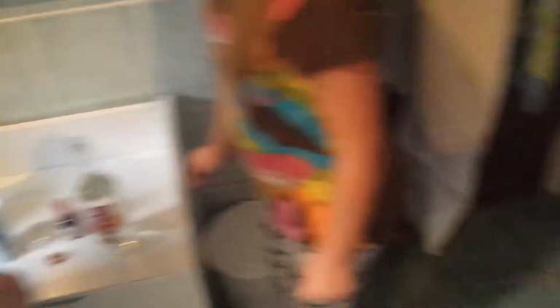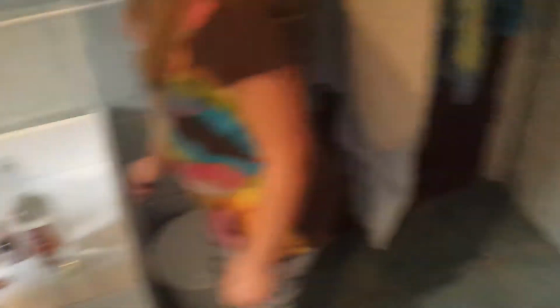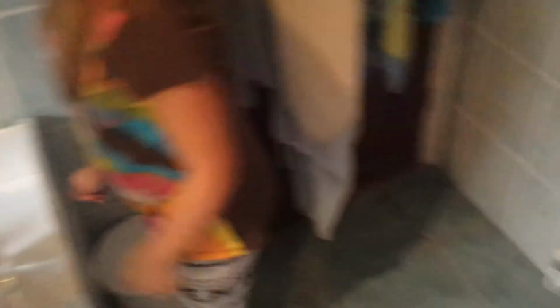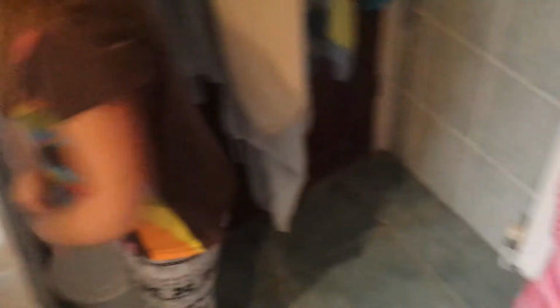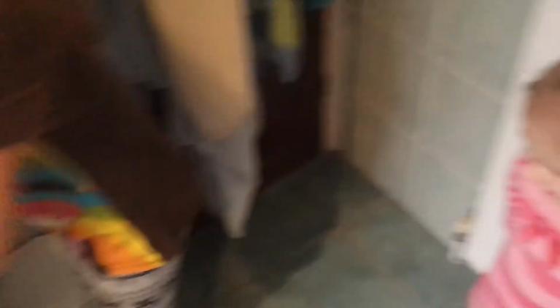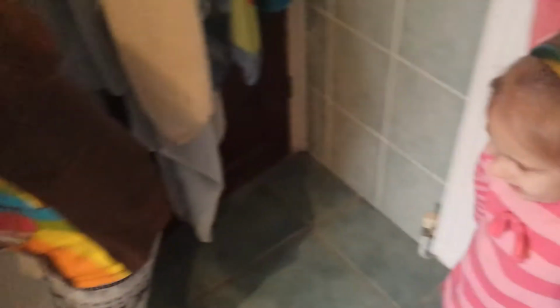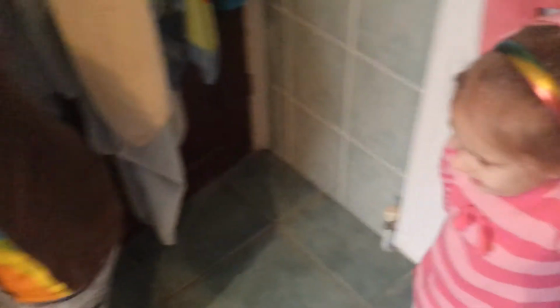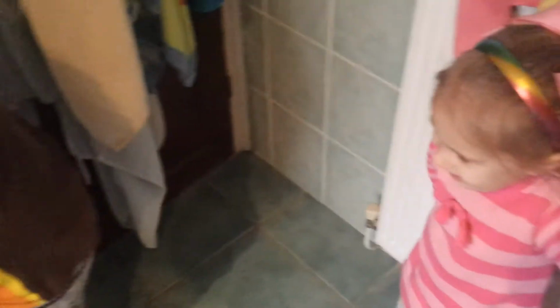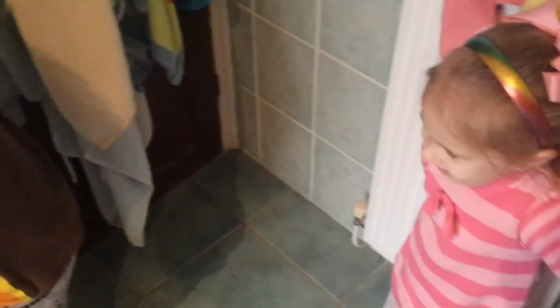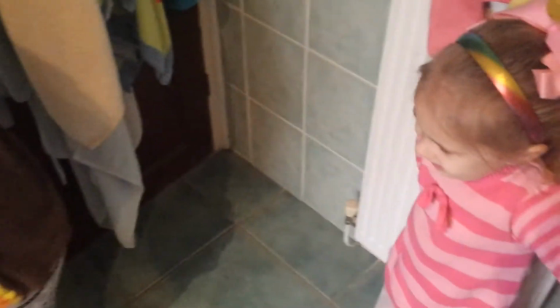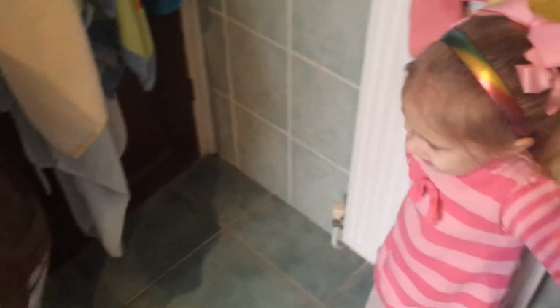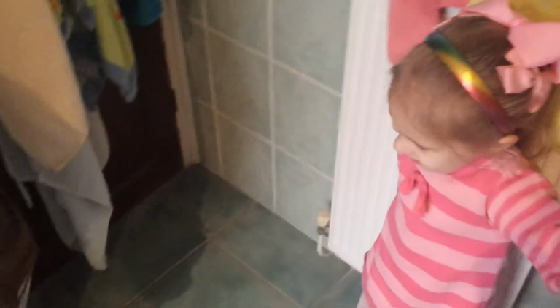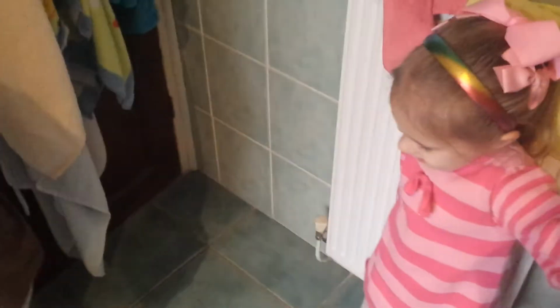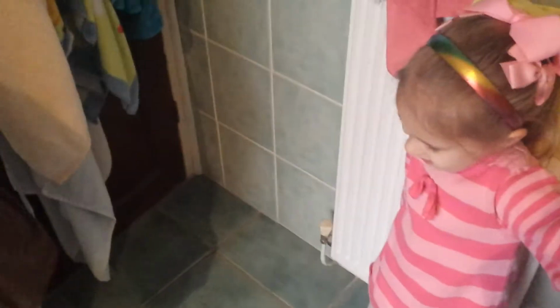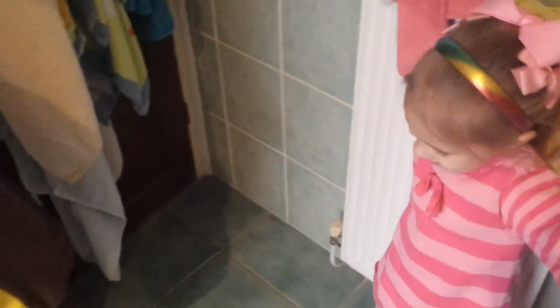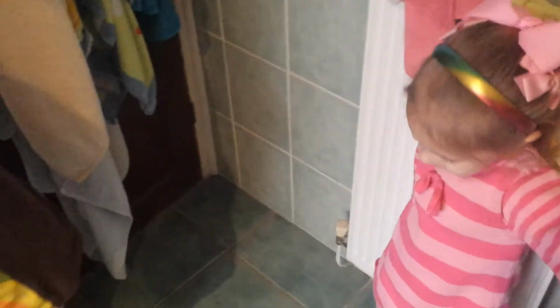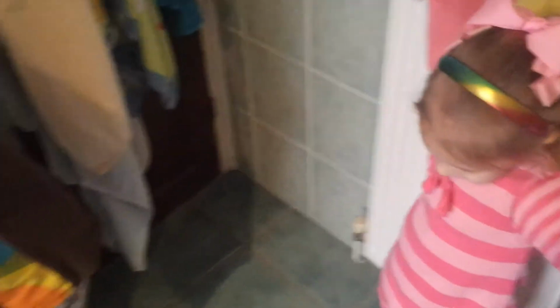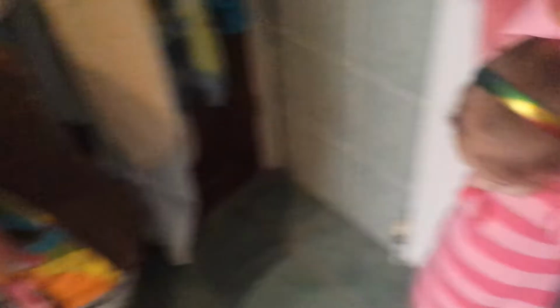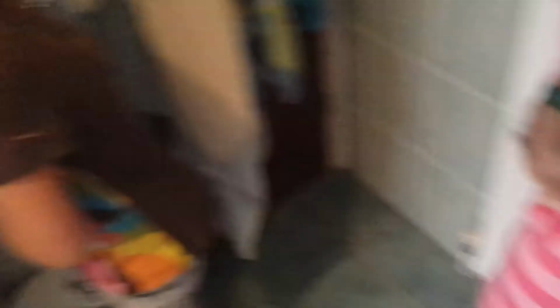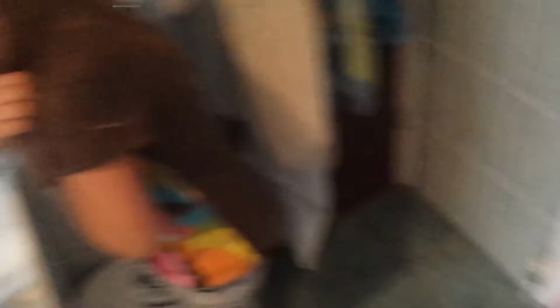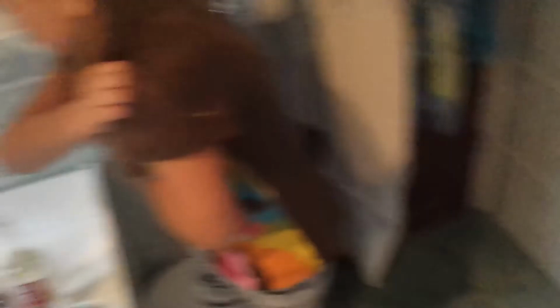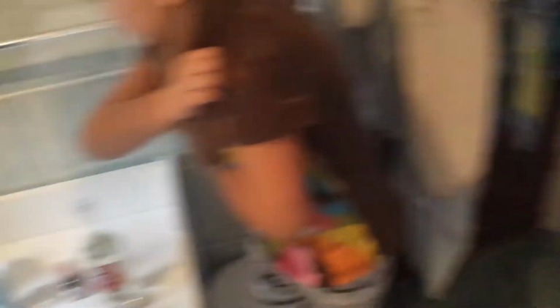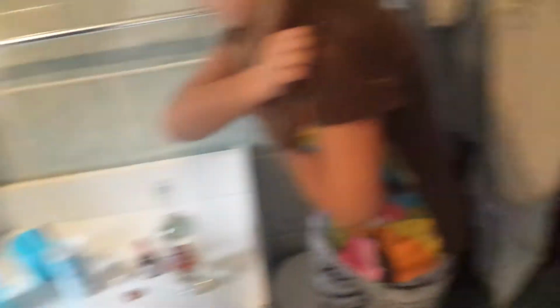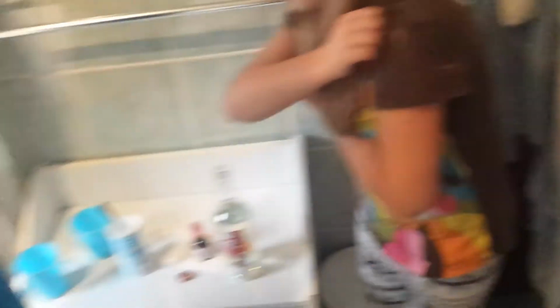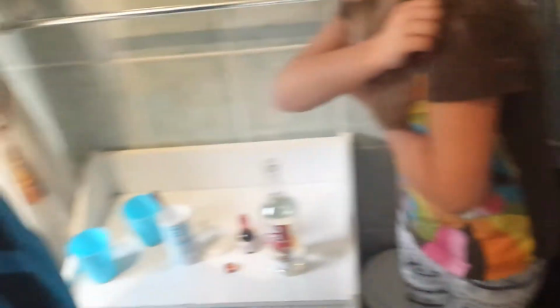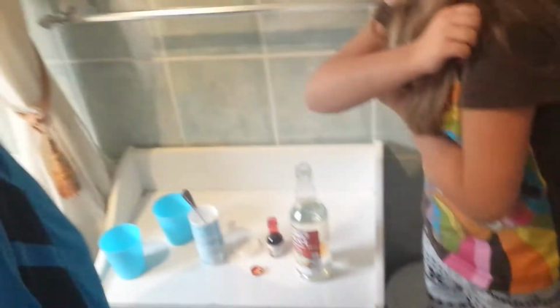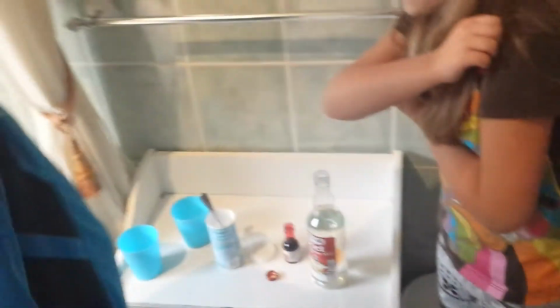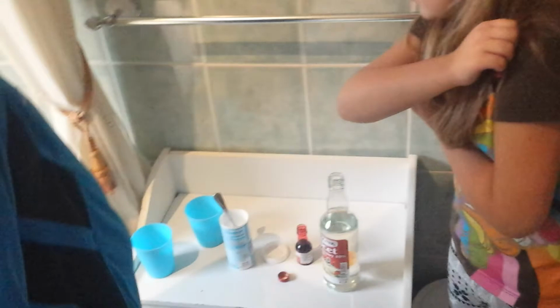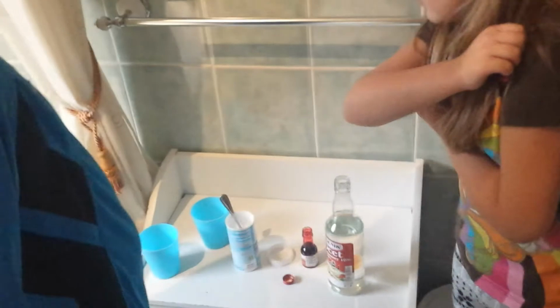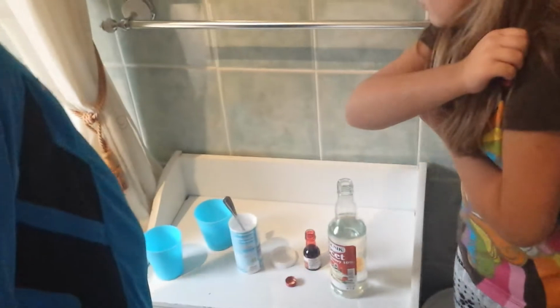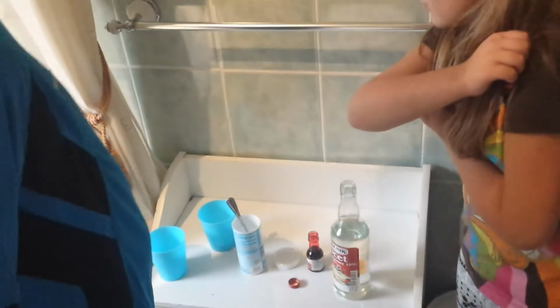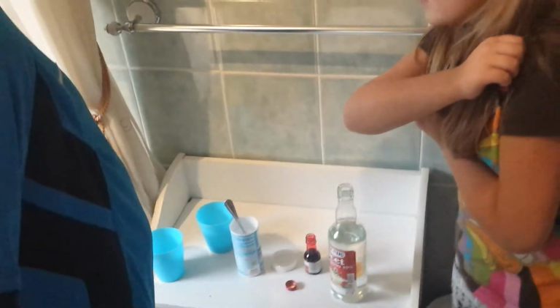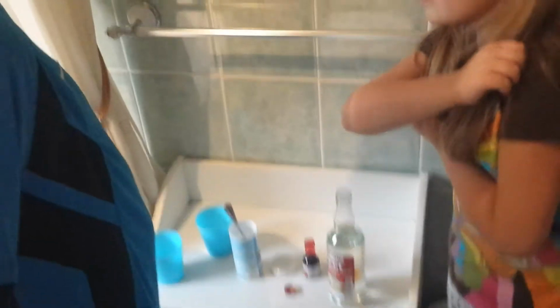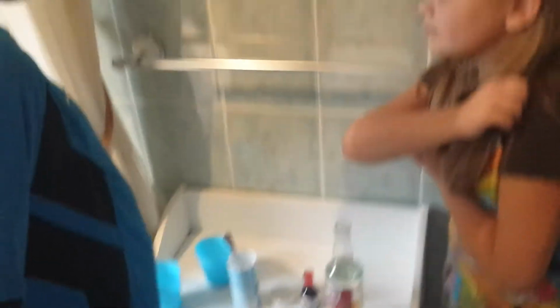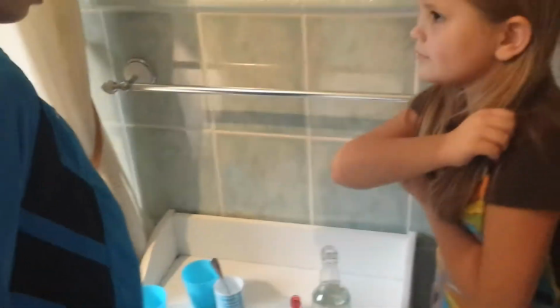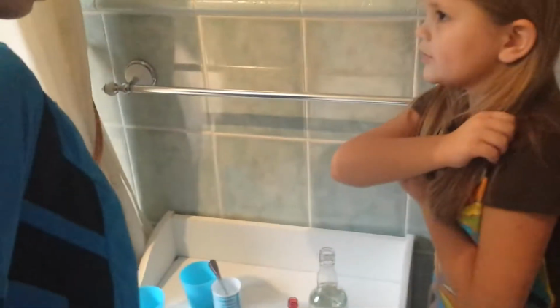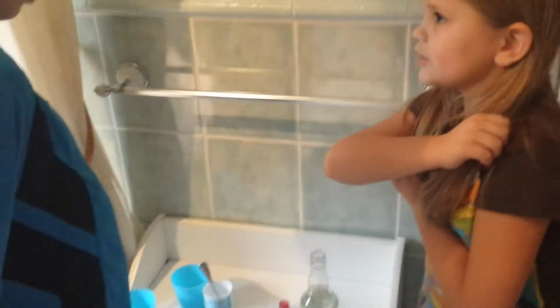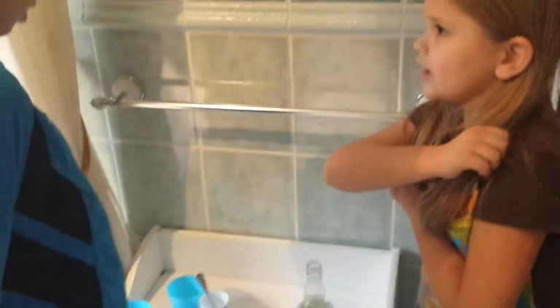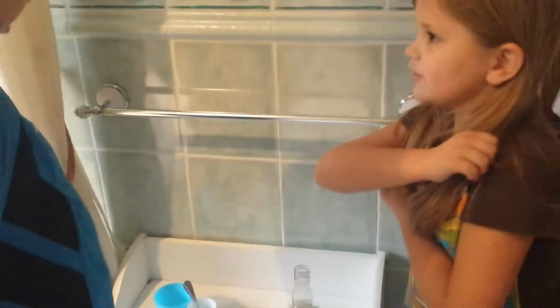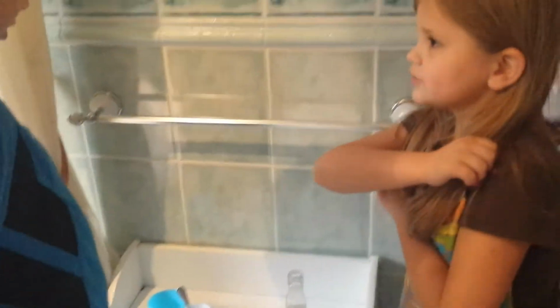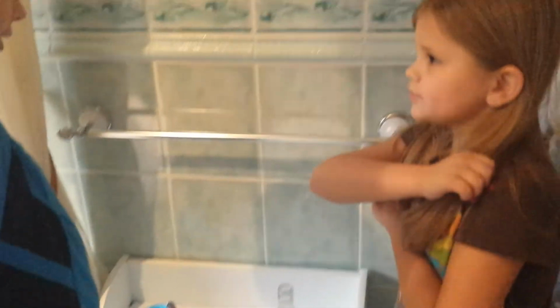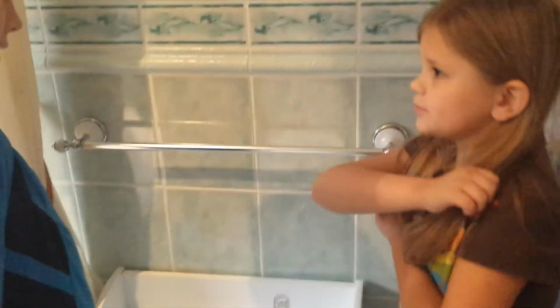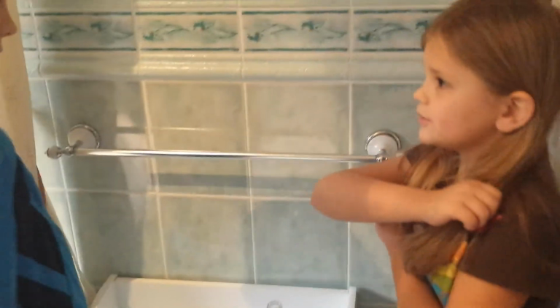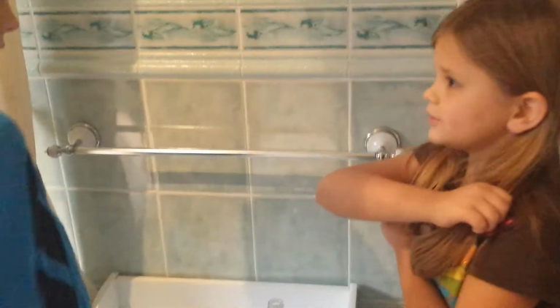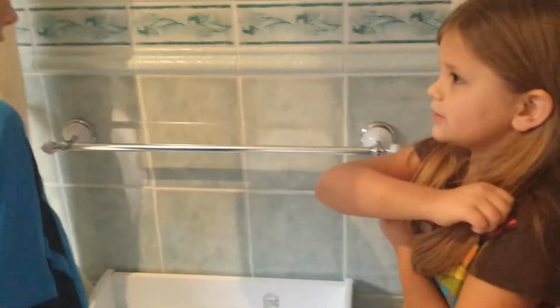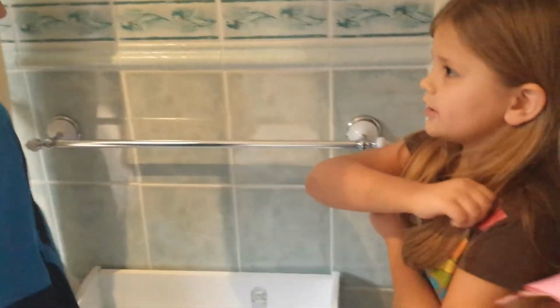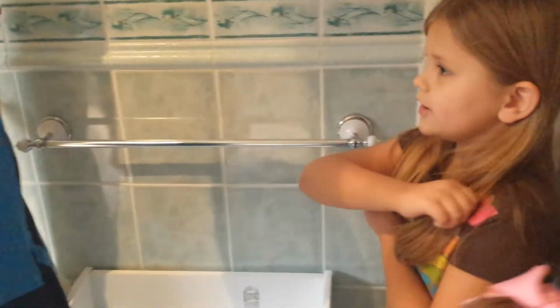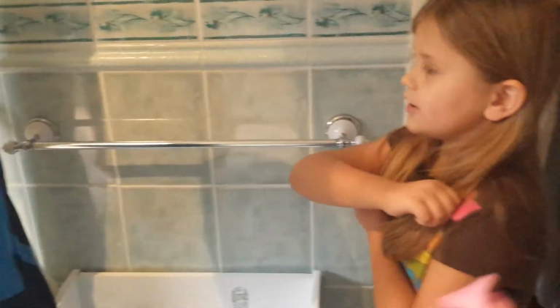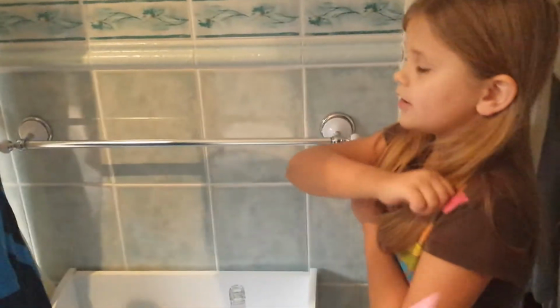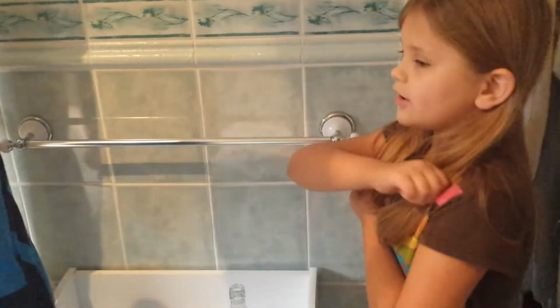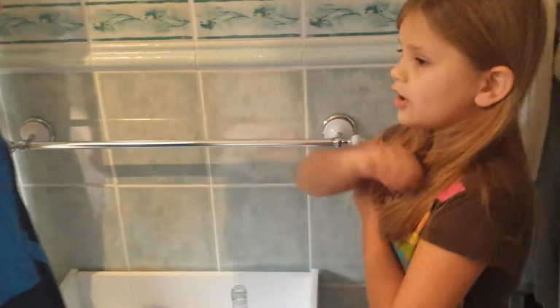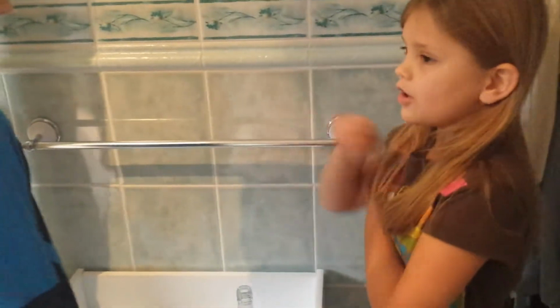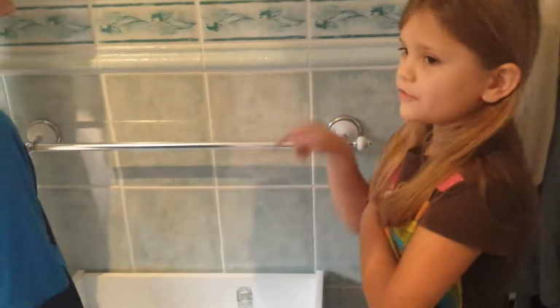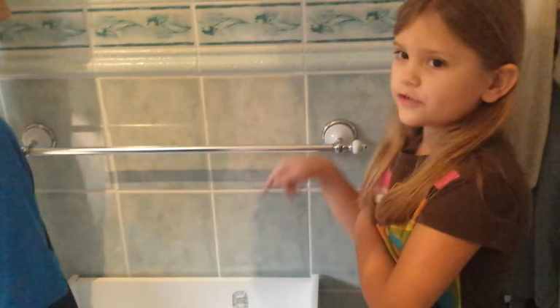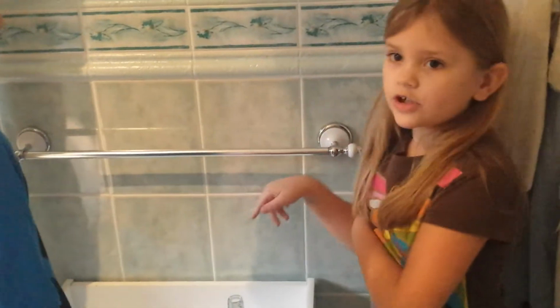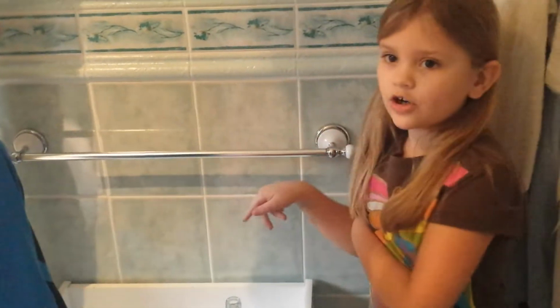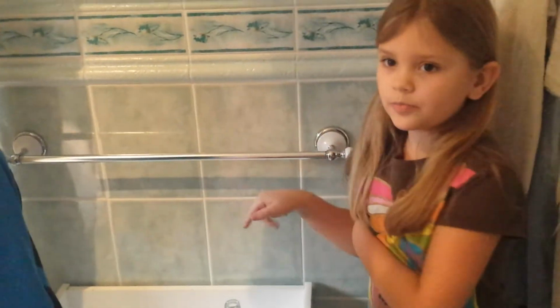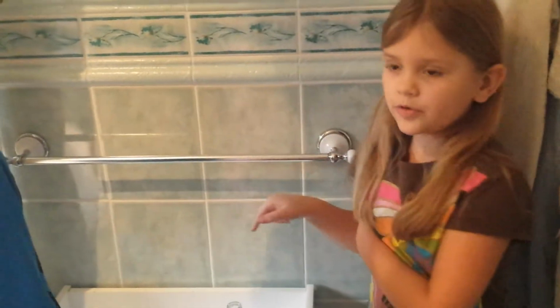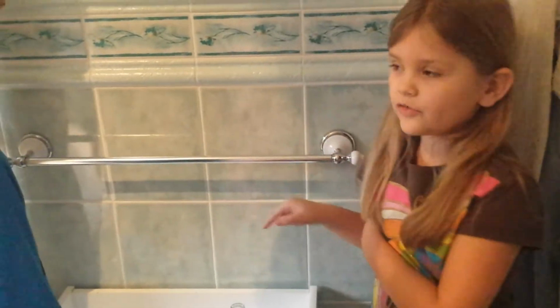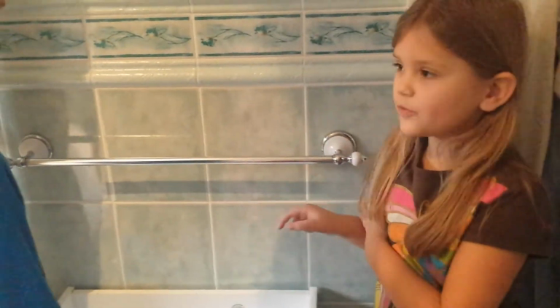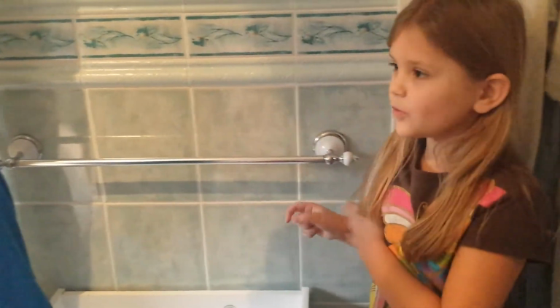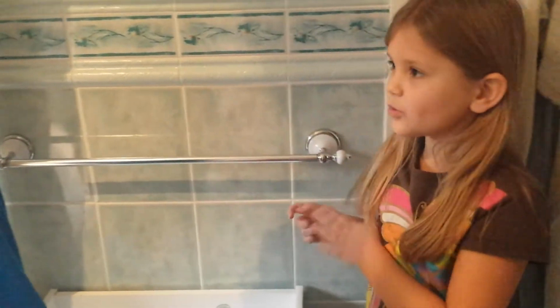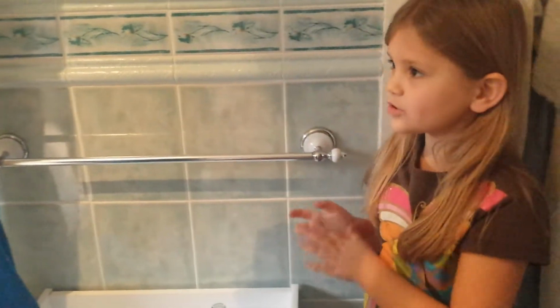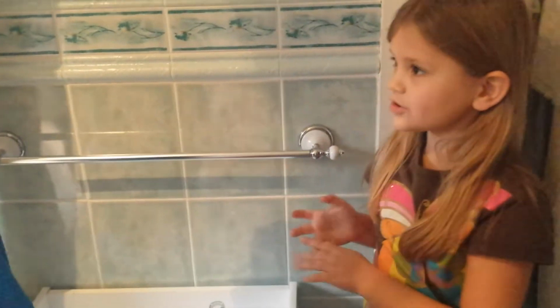Next, you have to put half a cup of water.